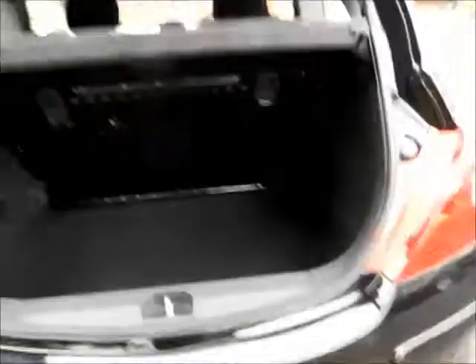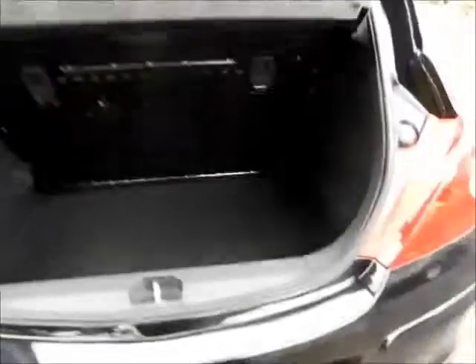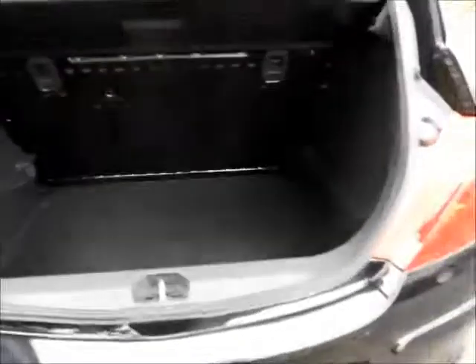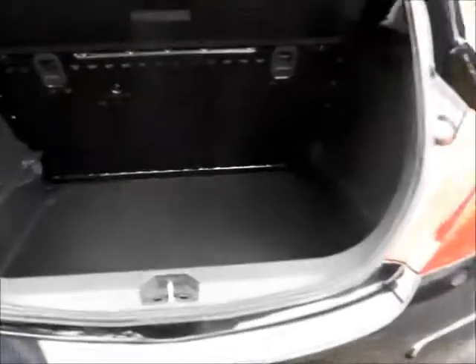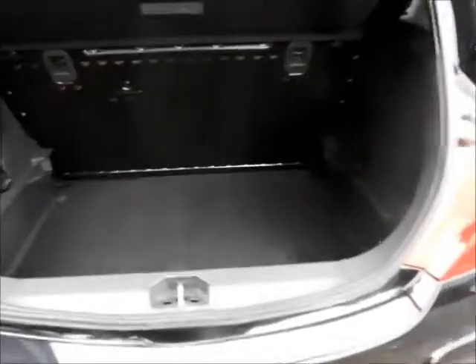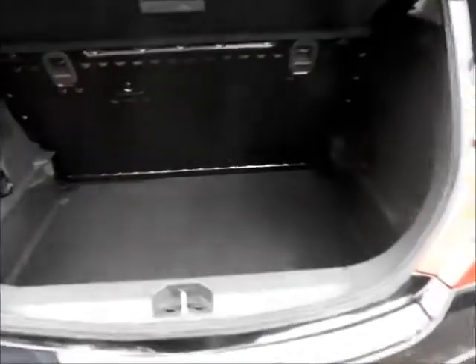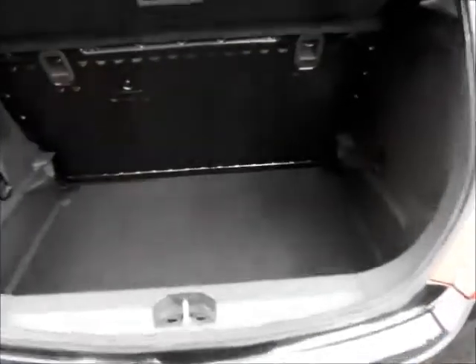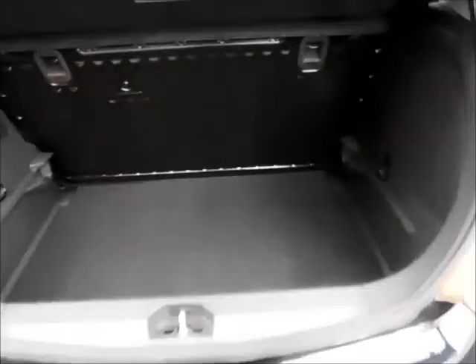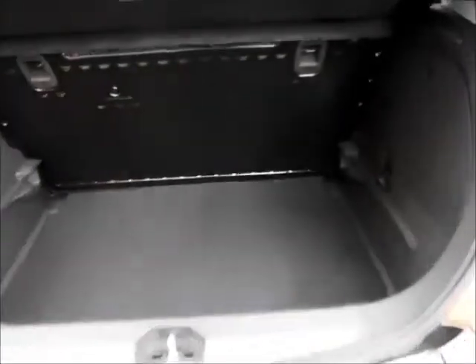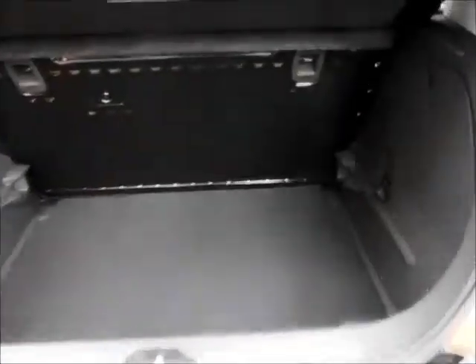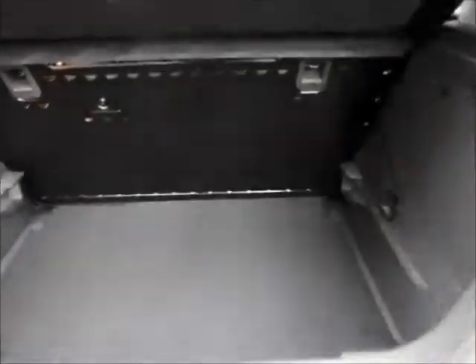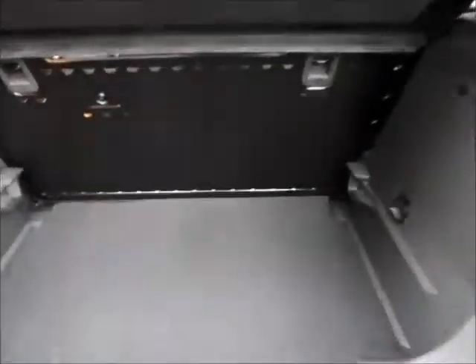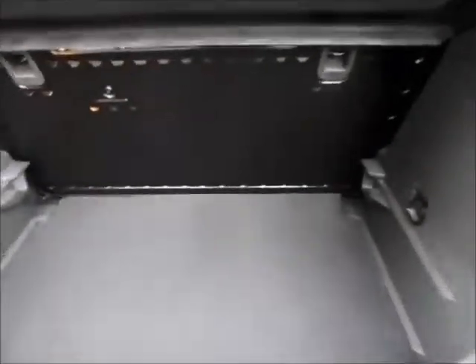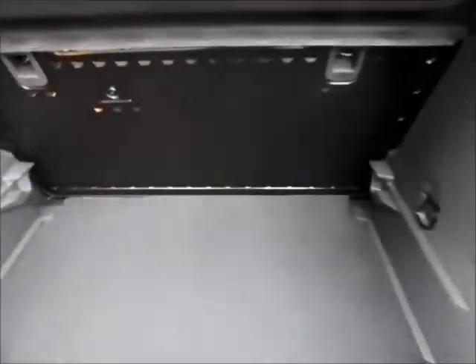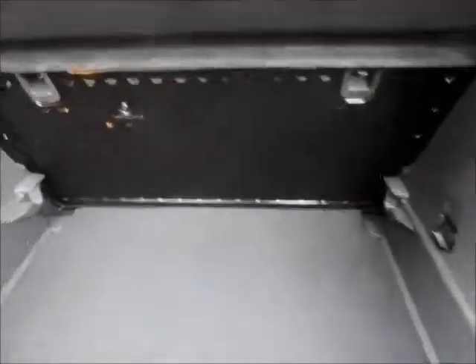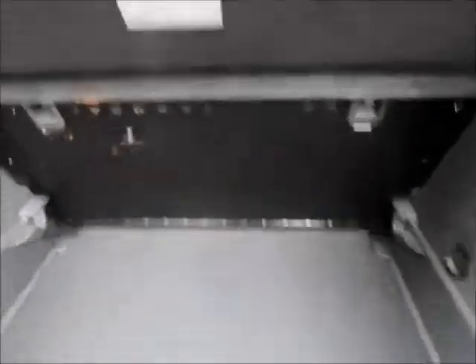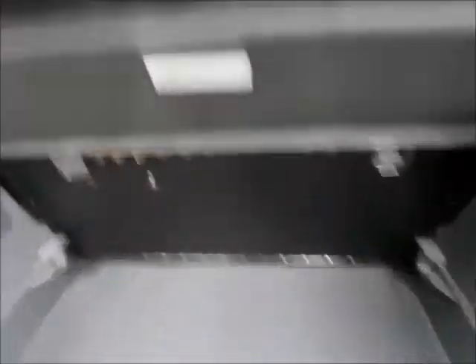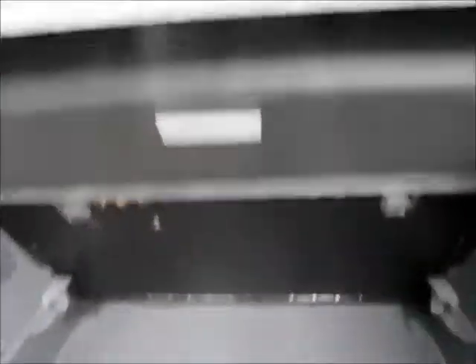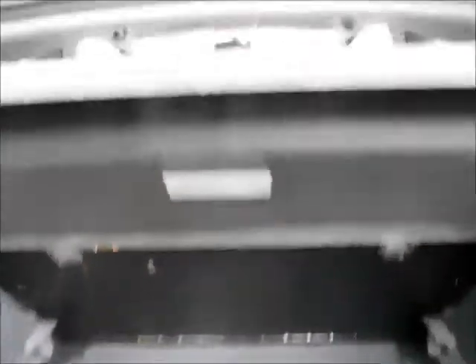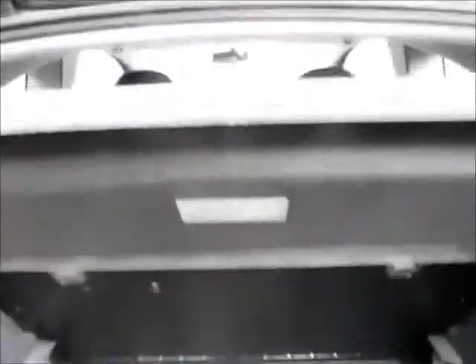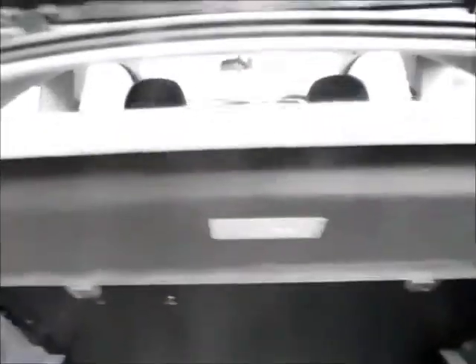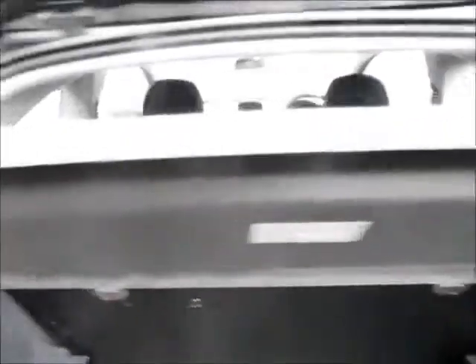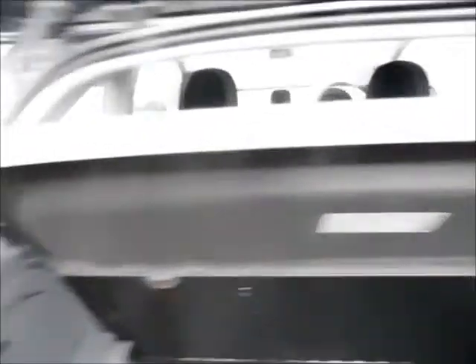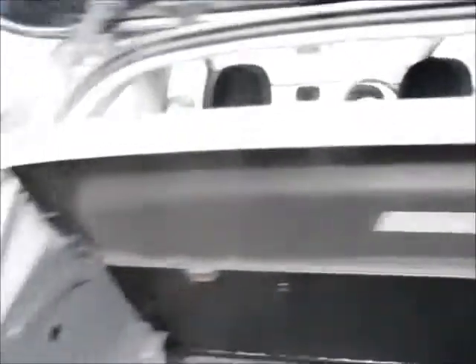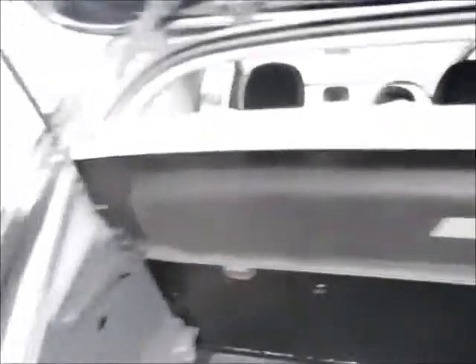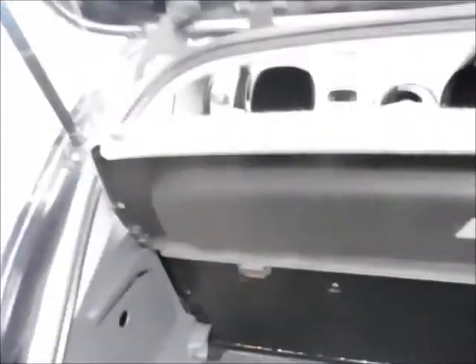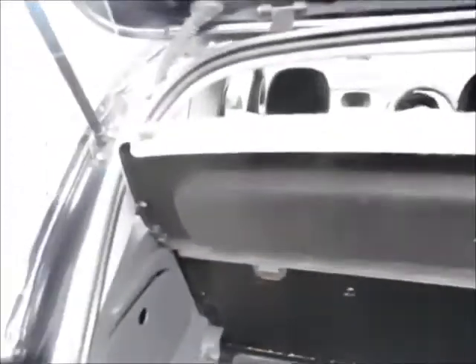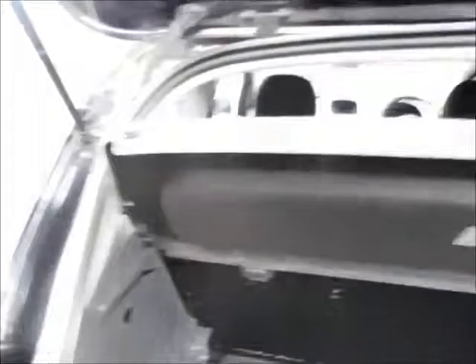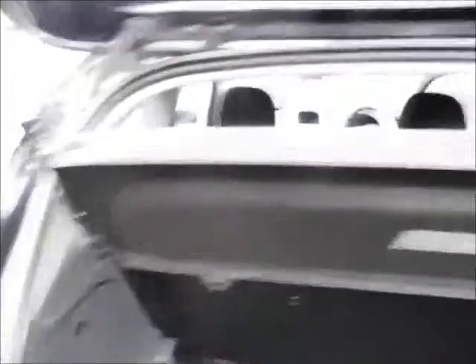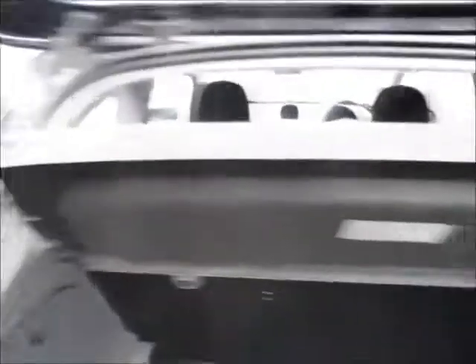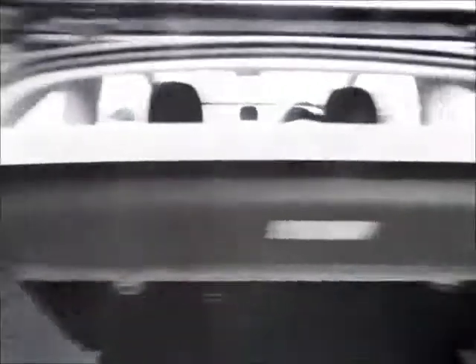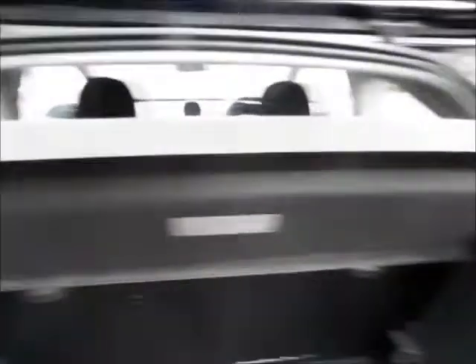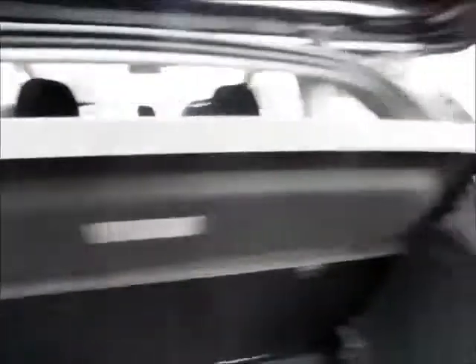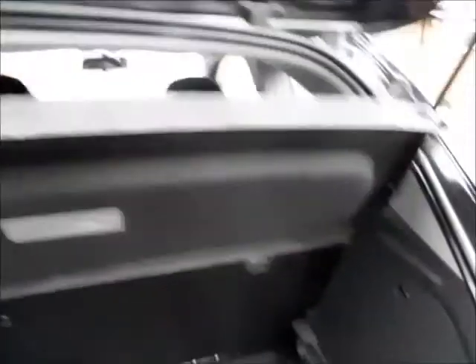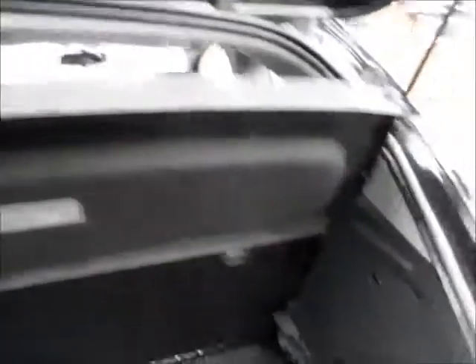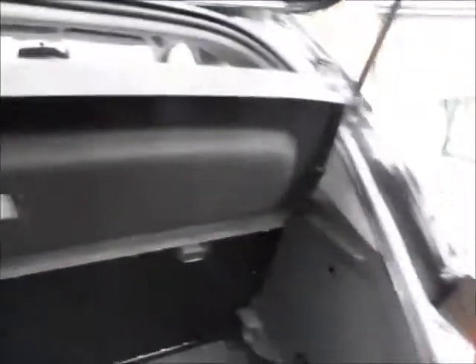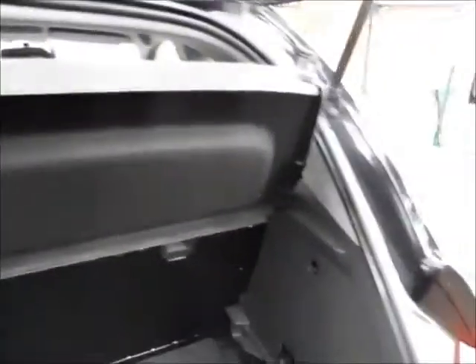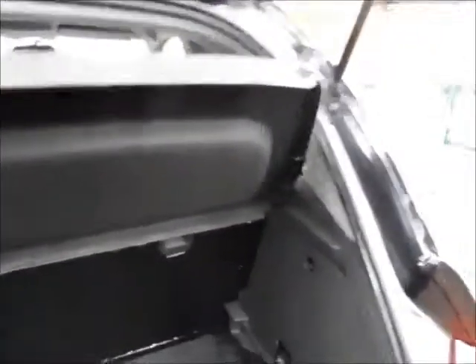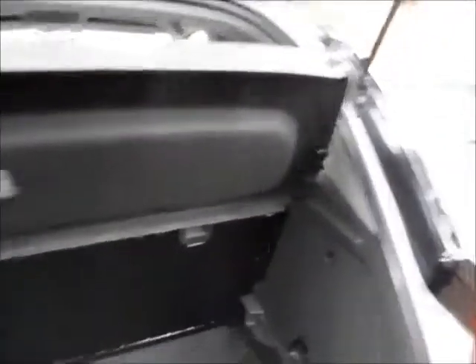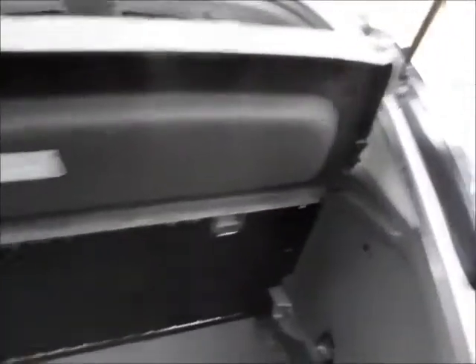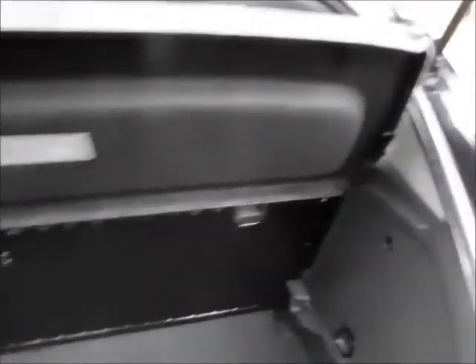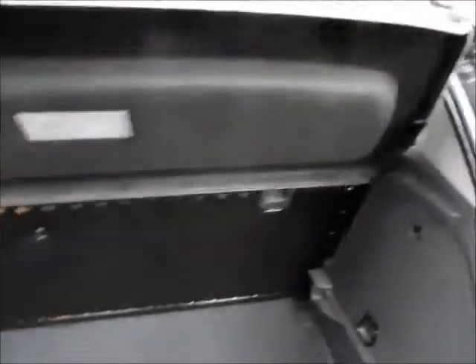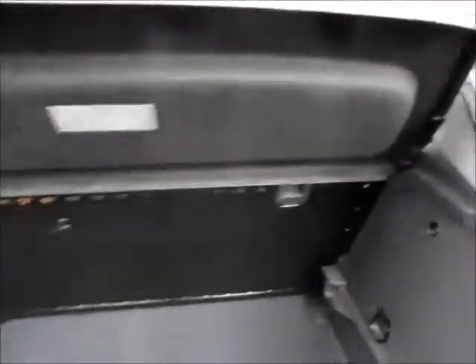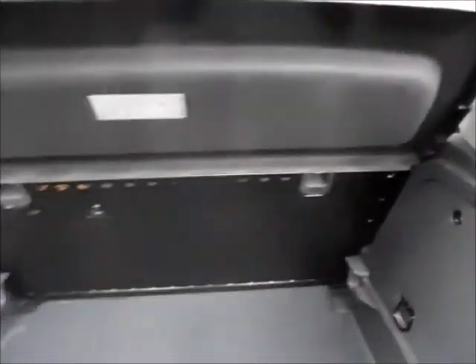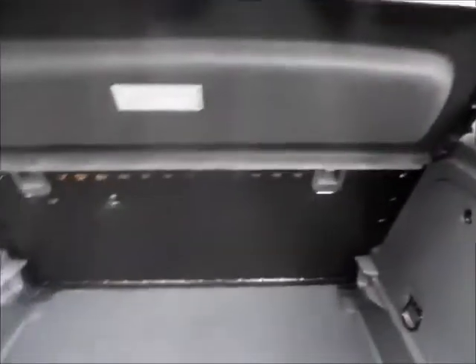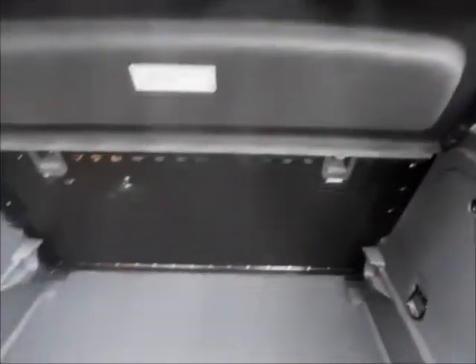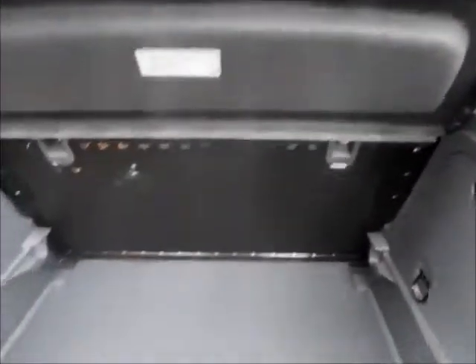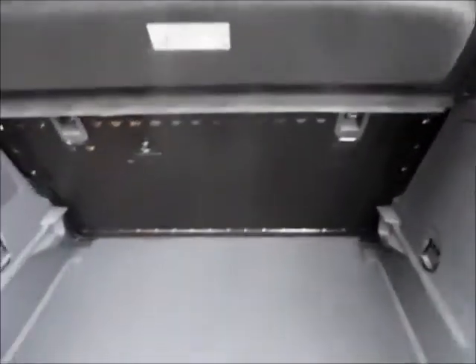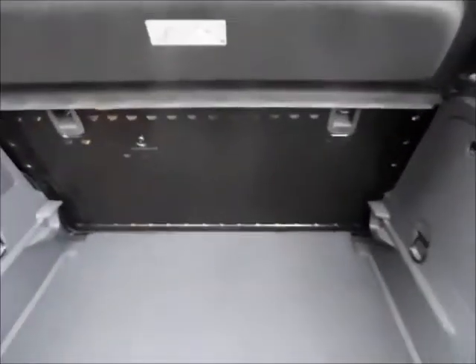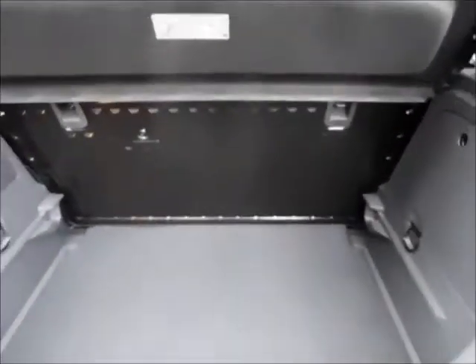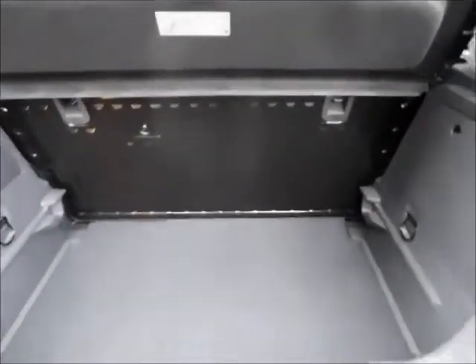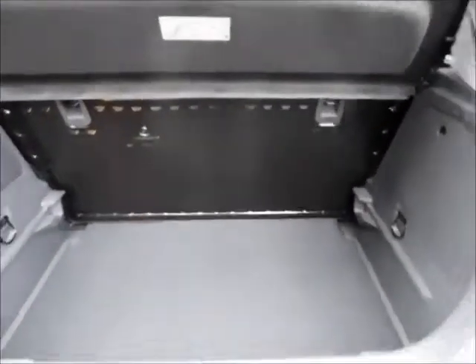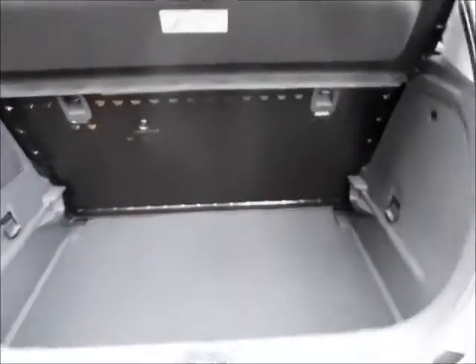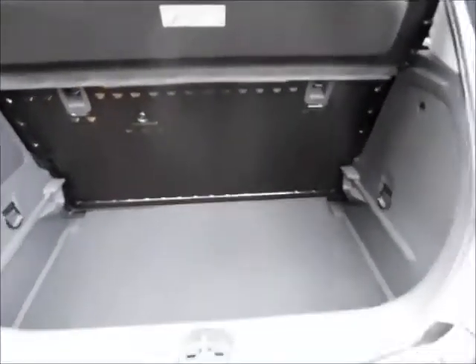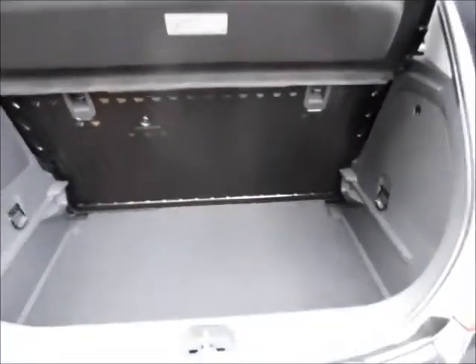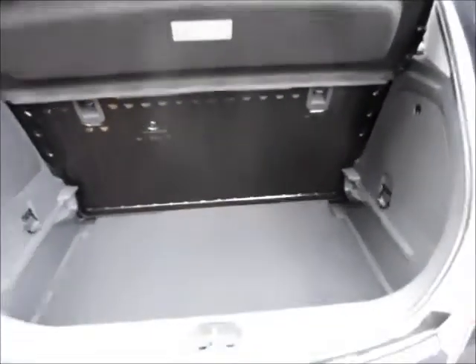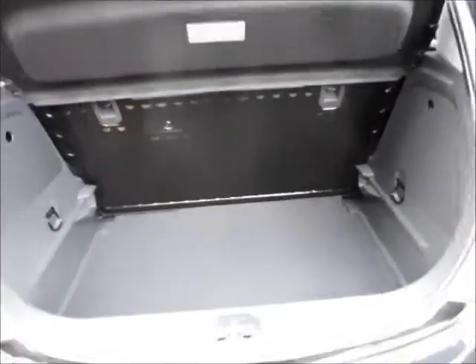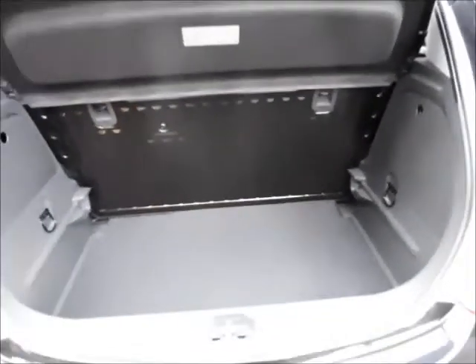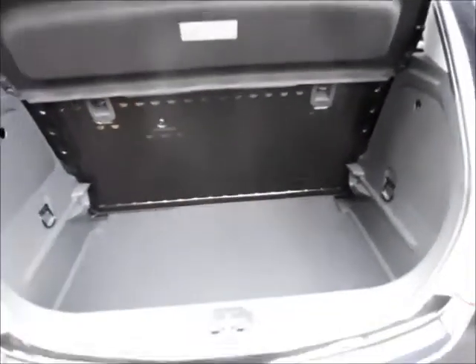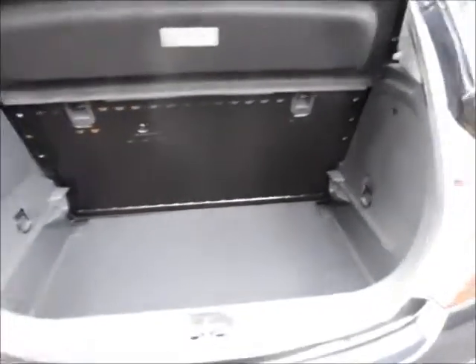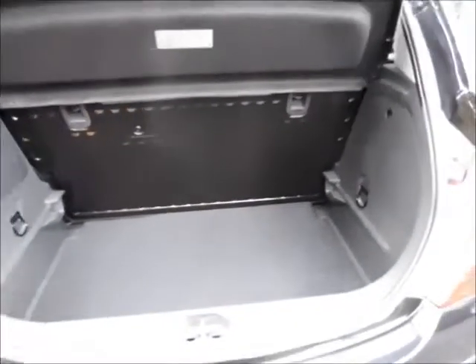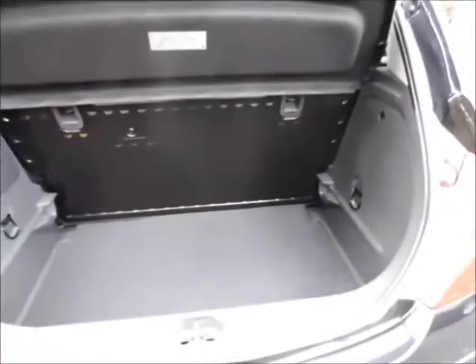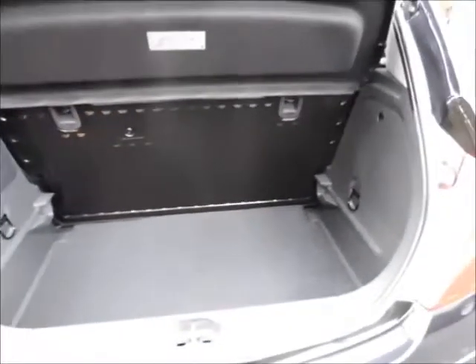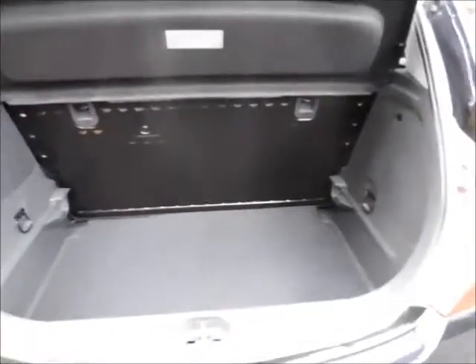Going inside the boot of the vehicle, it comes with a load cover, folding rear seats, and a very spacious boot.